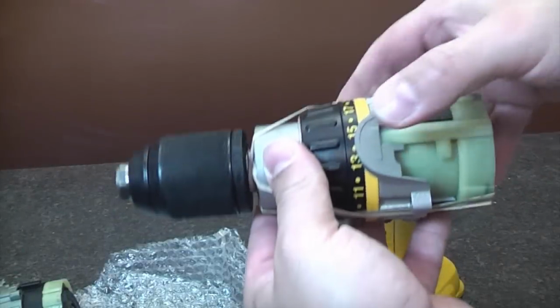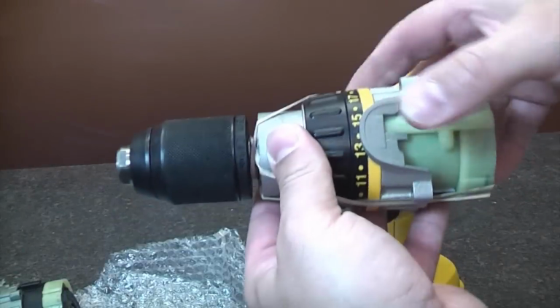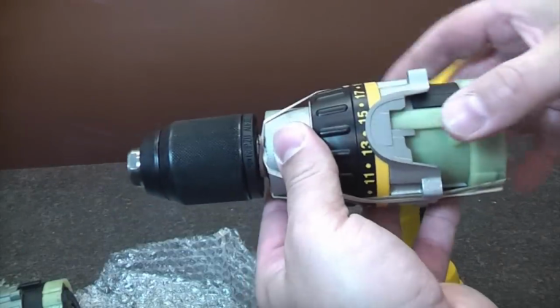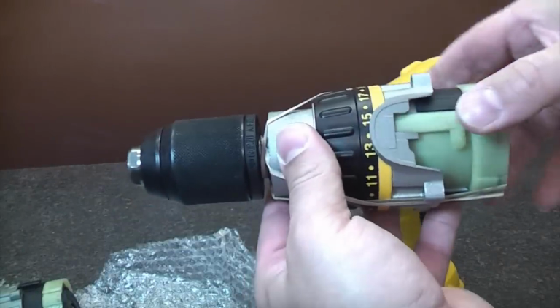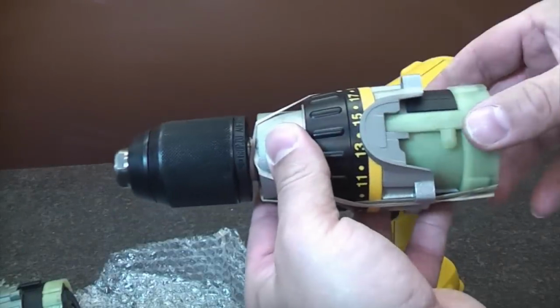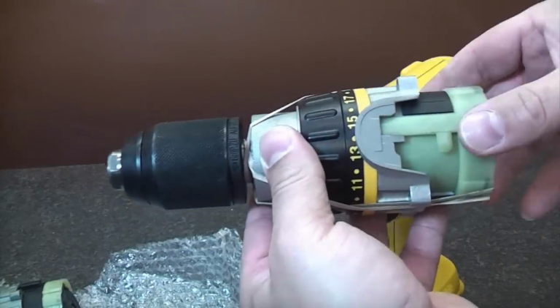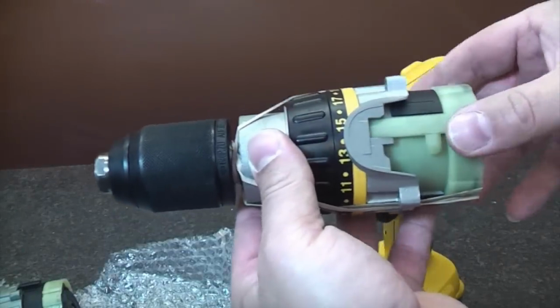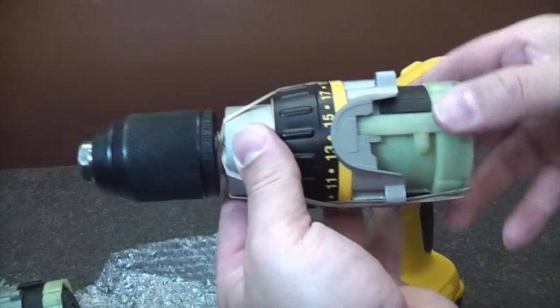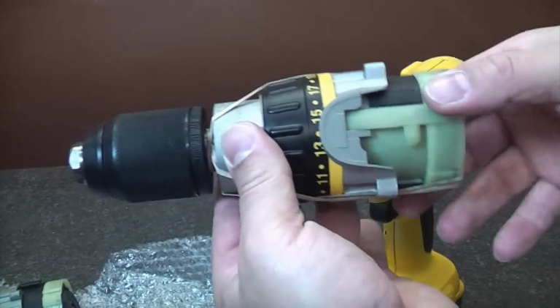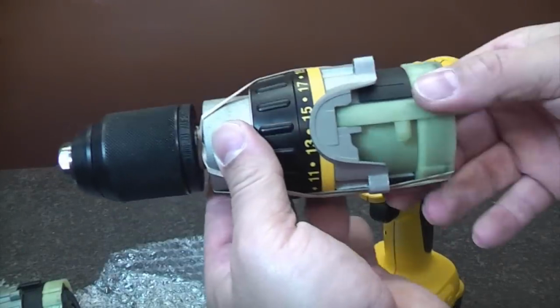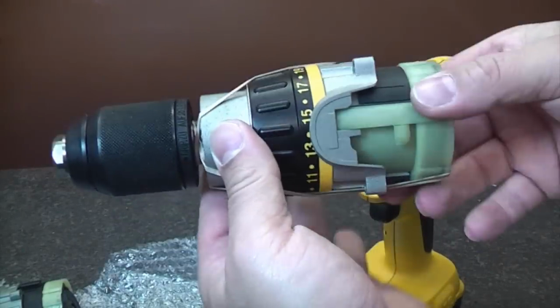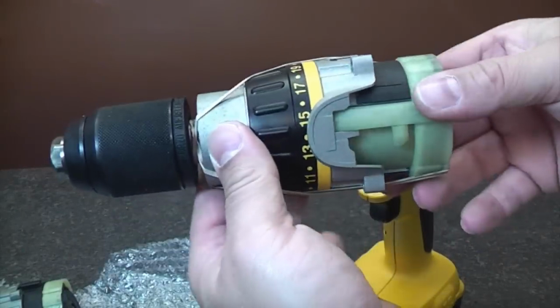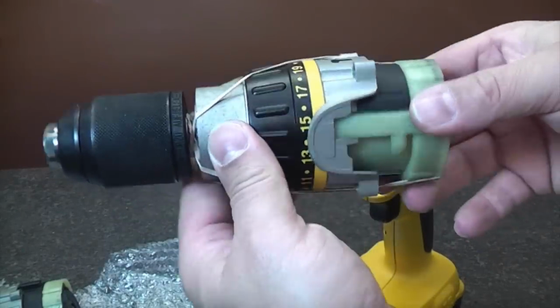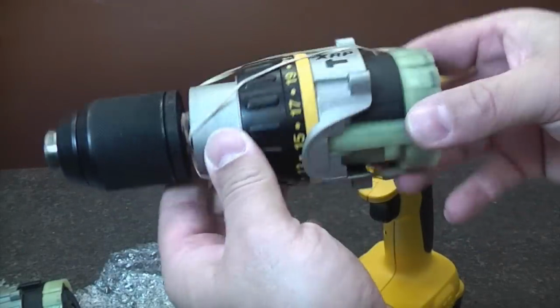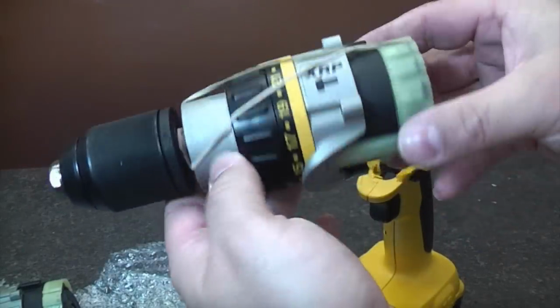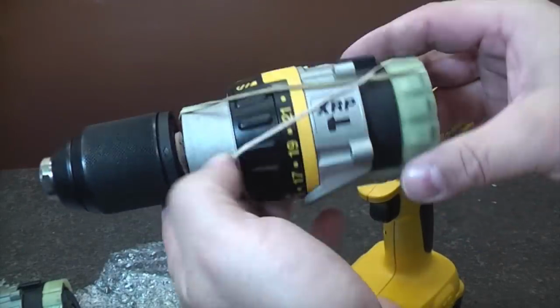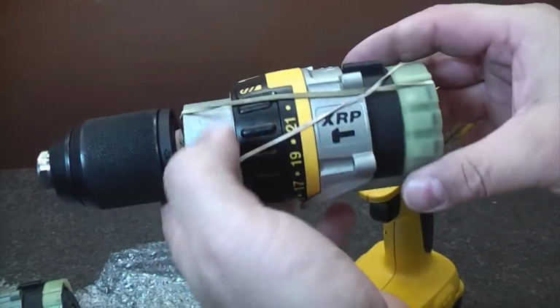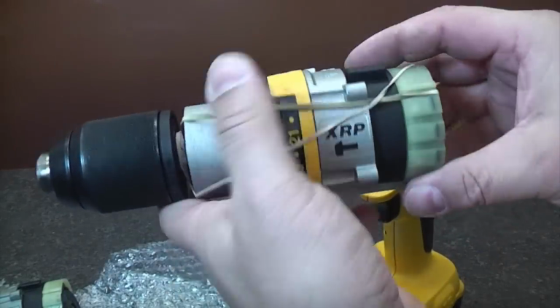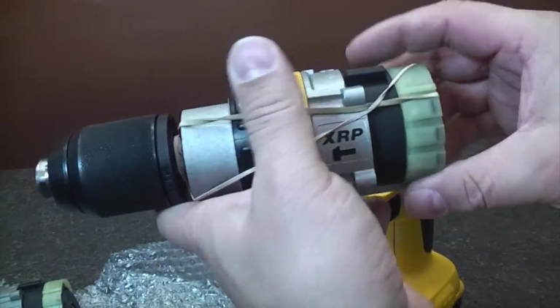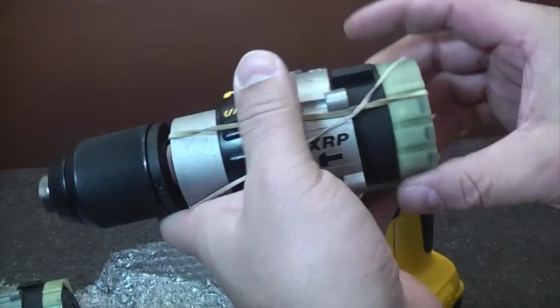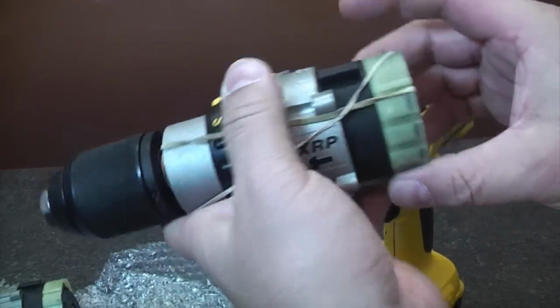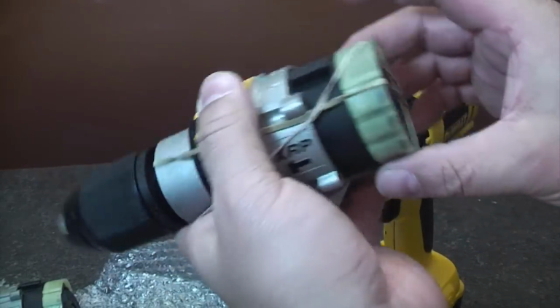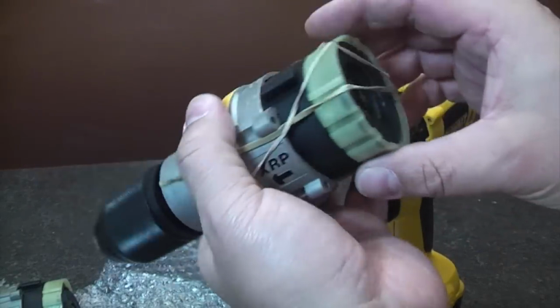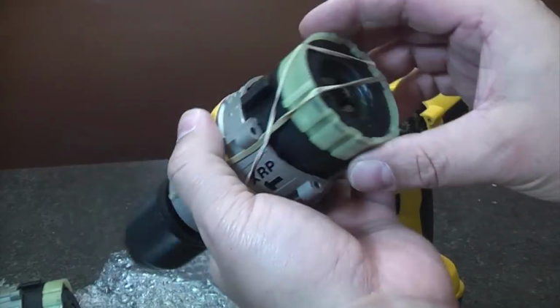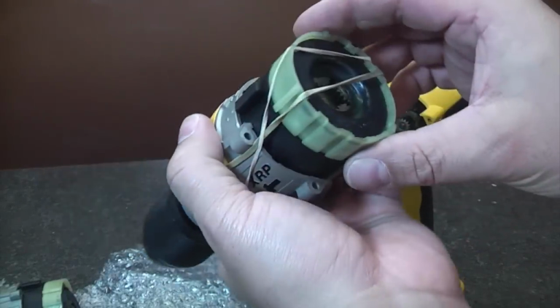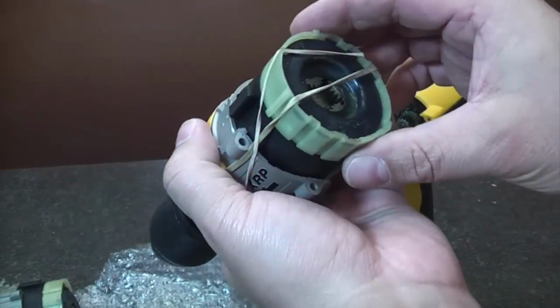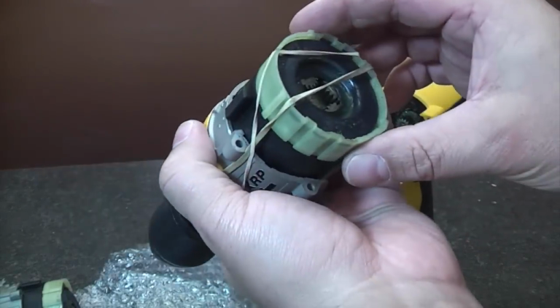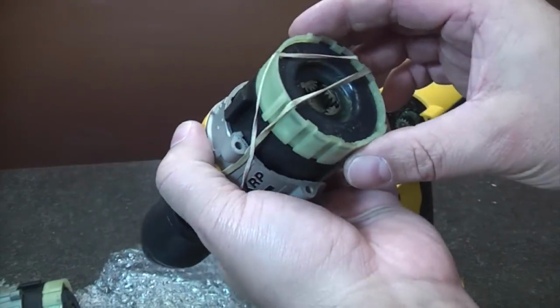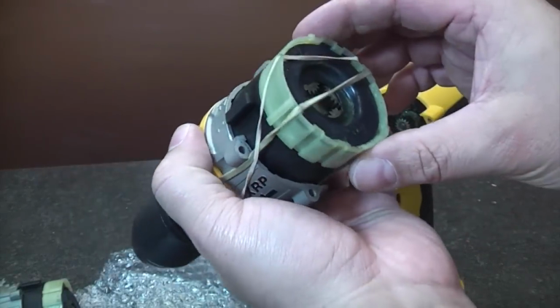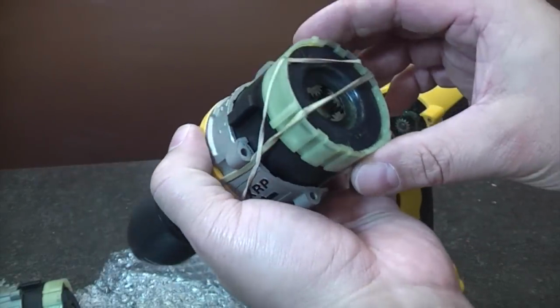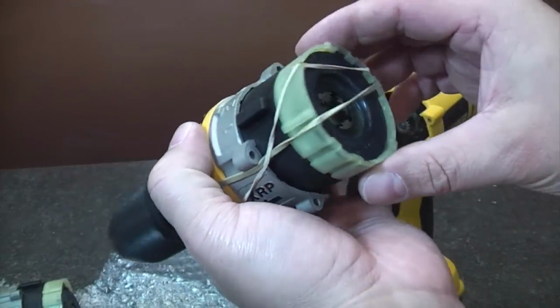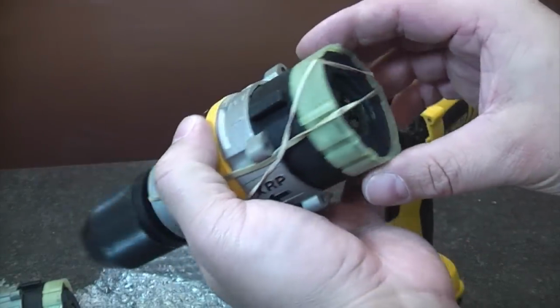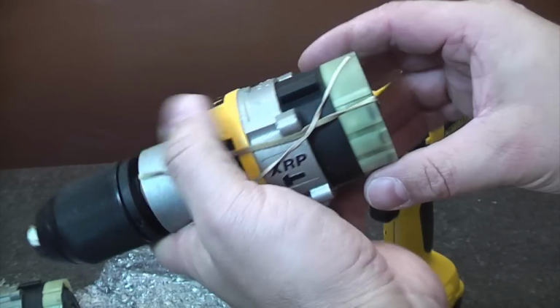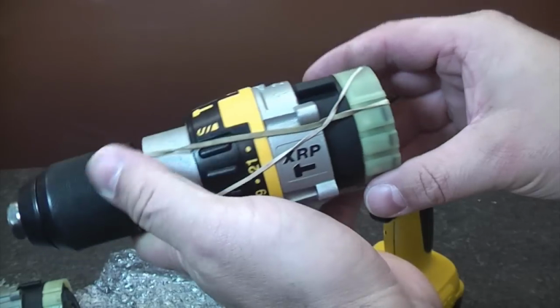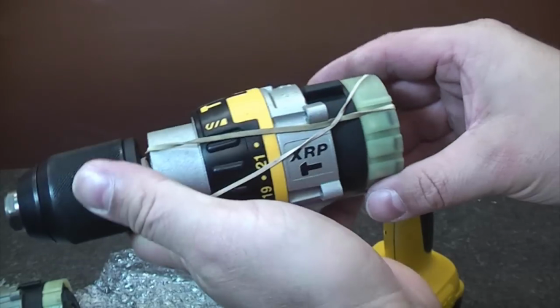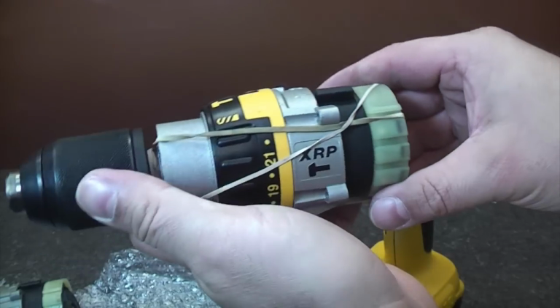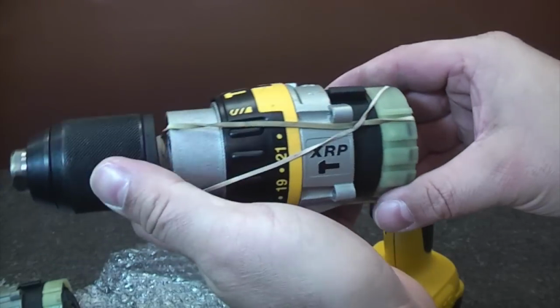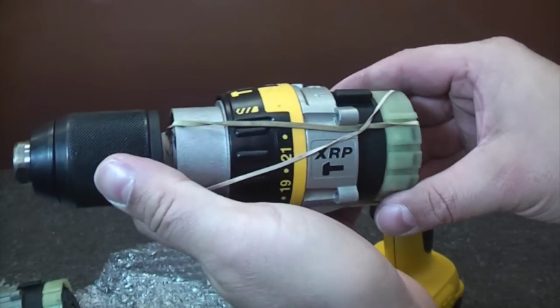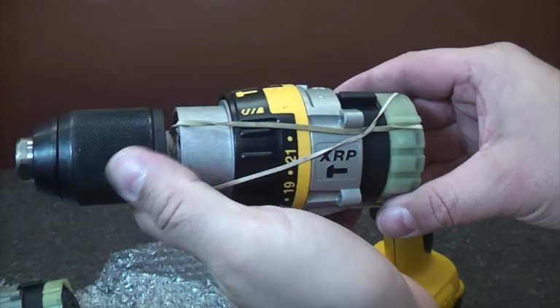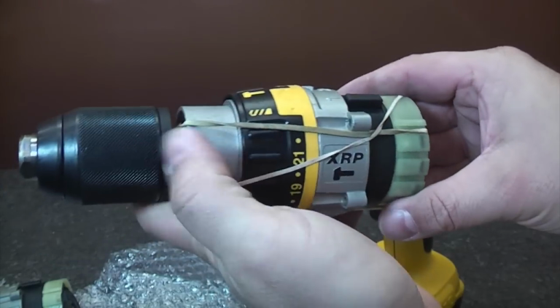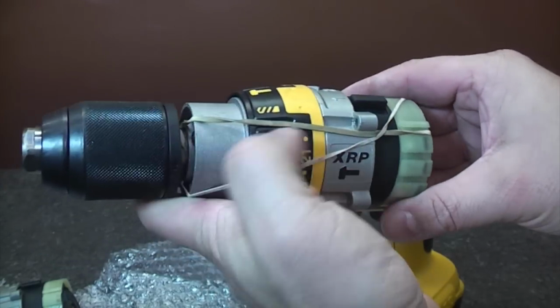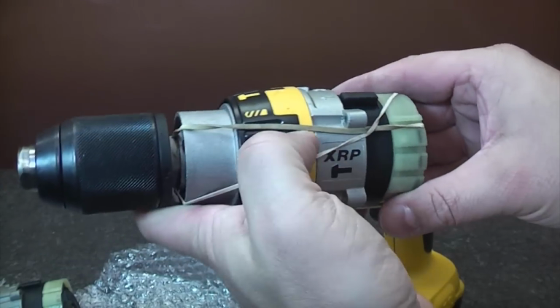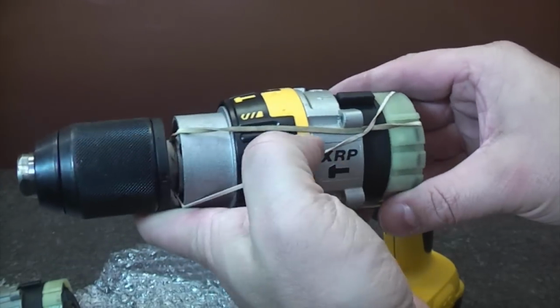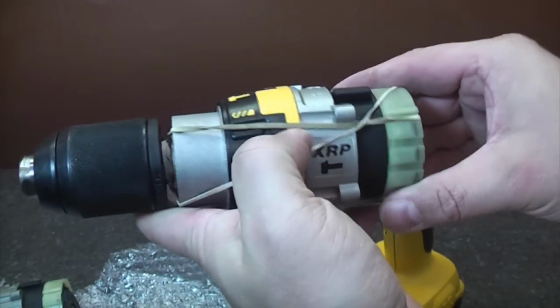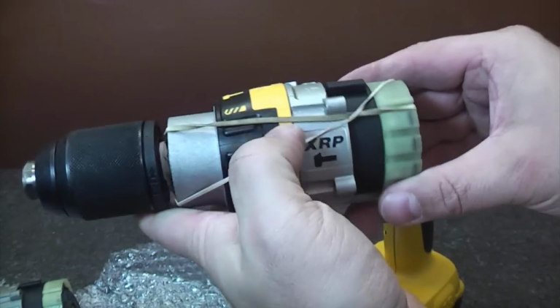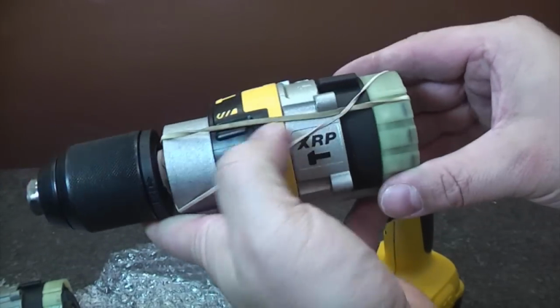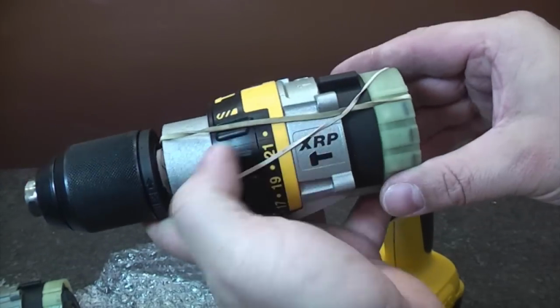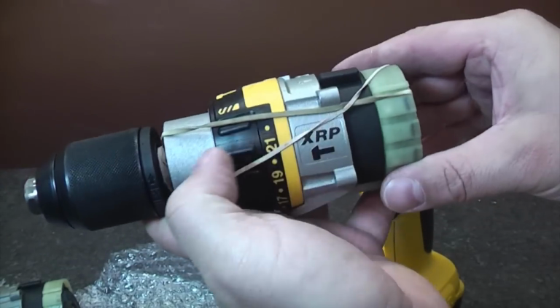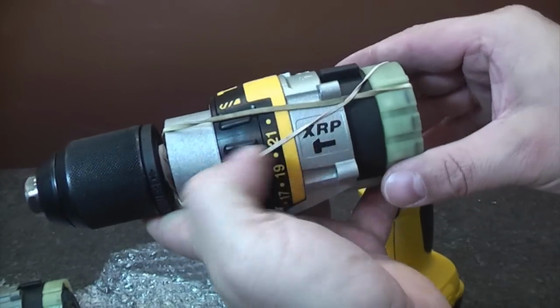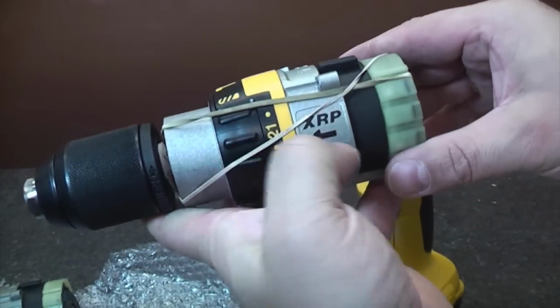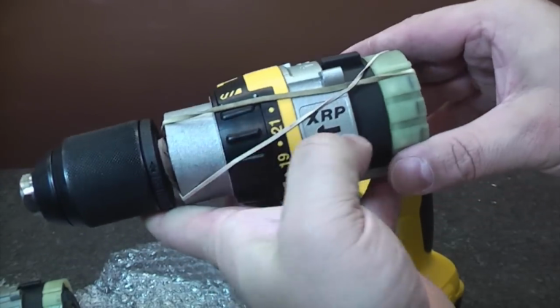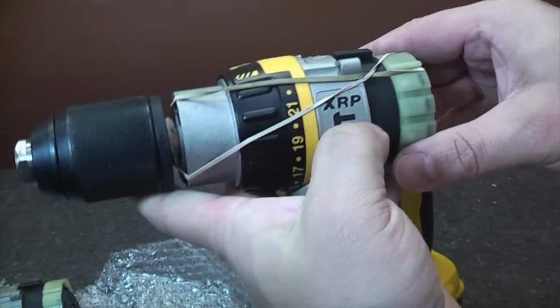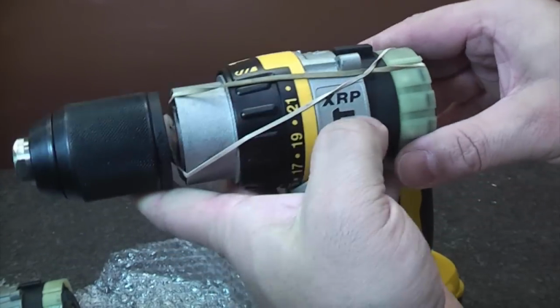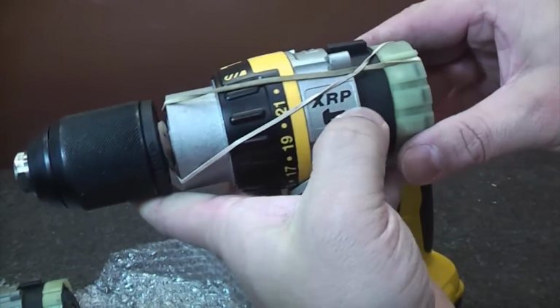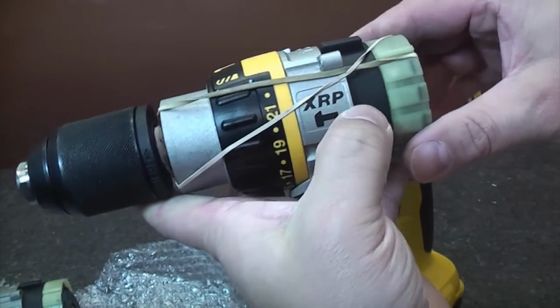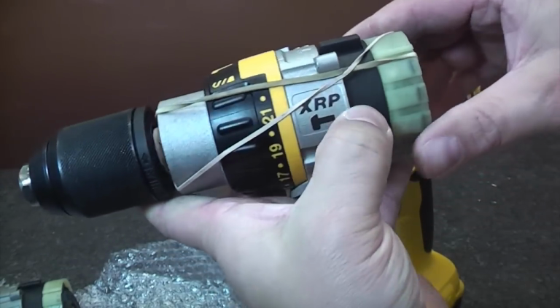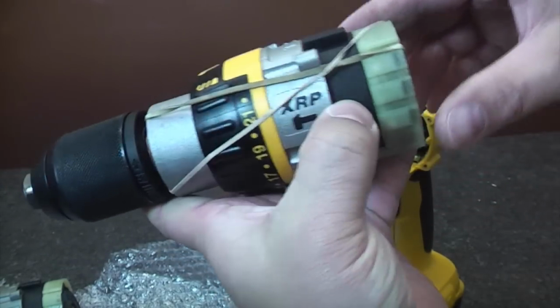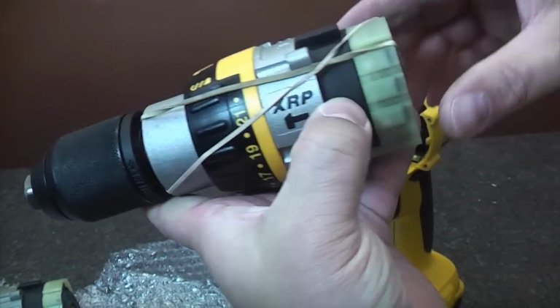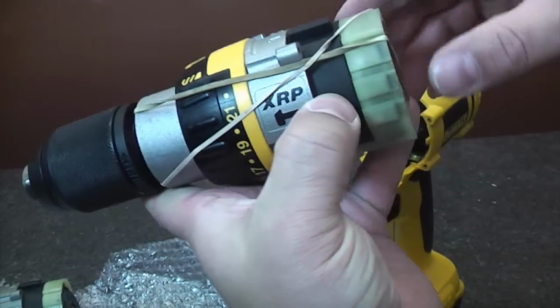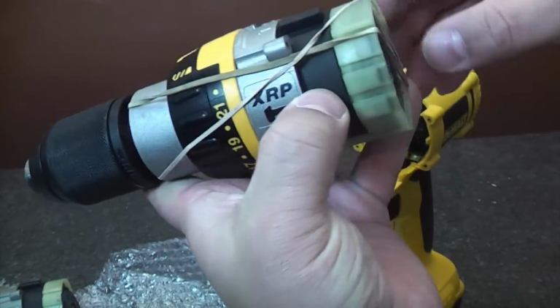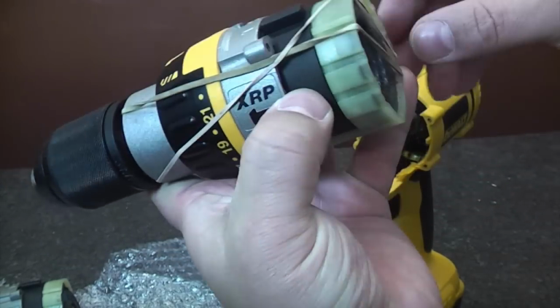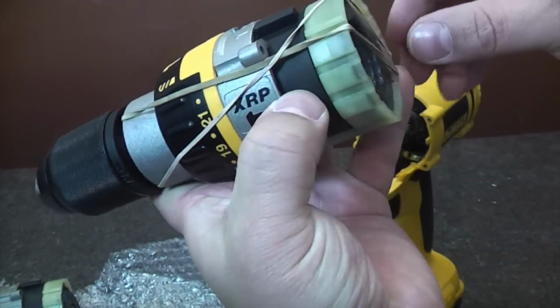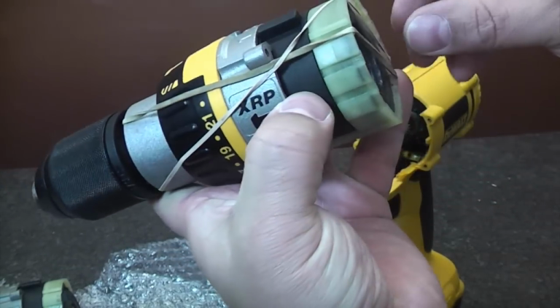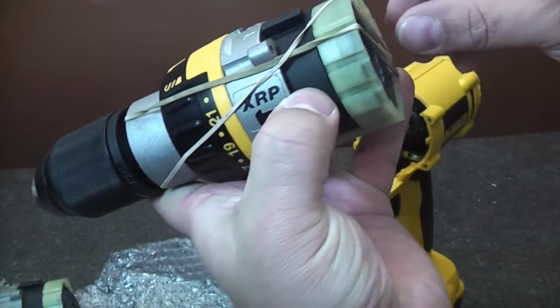This is the new gearbox unit, and as you can see it's got elastic bands holding it all together, so we're just going to pull the elastic bands off now.